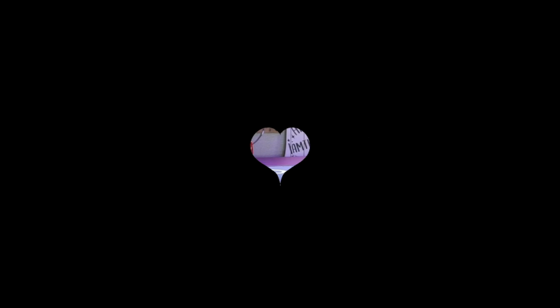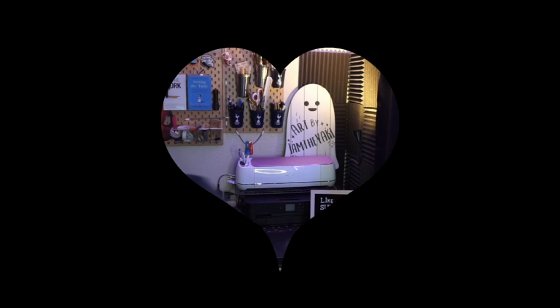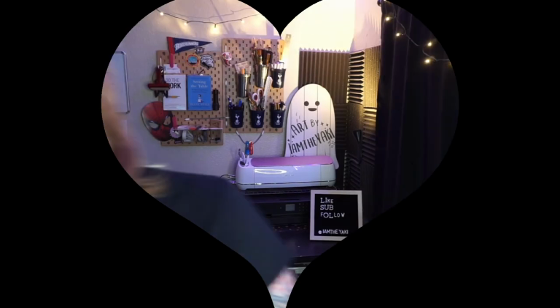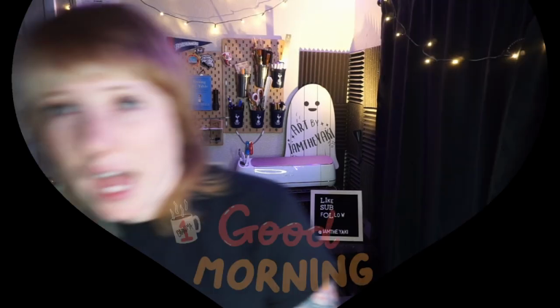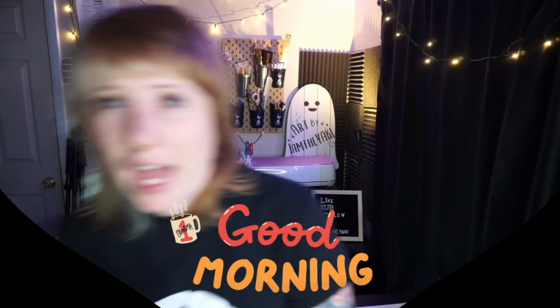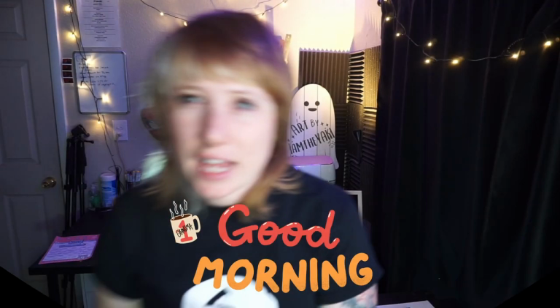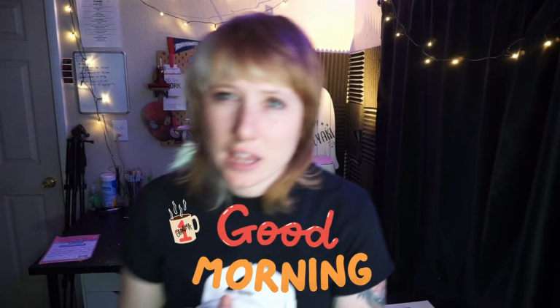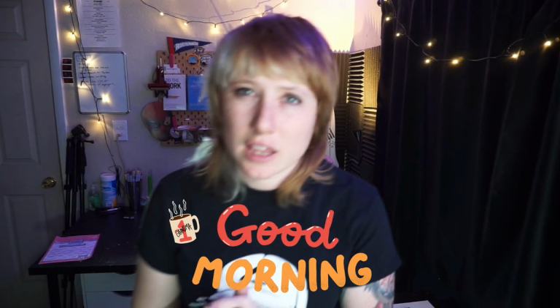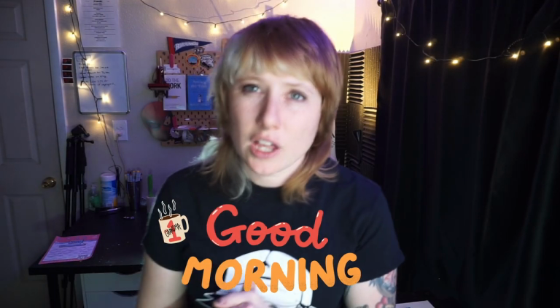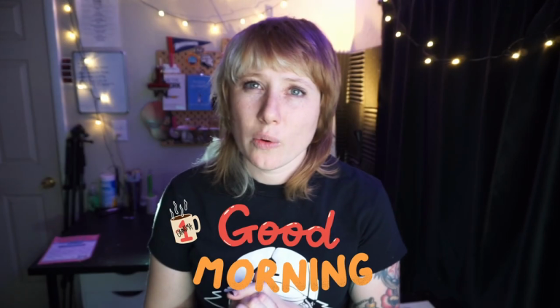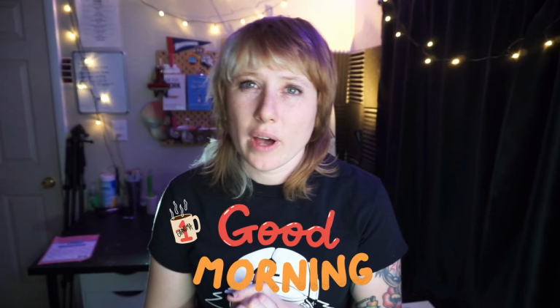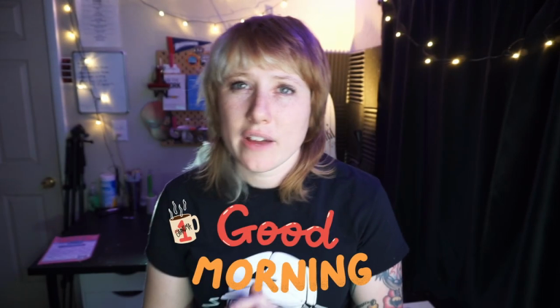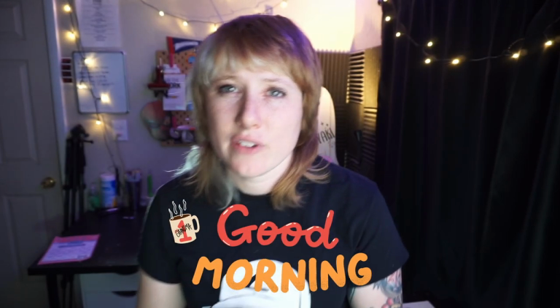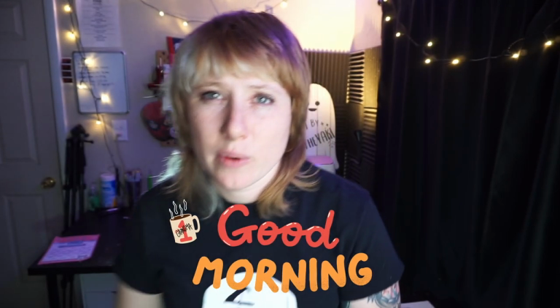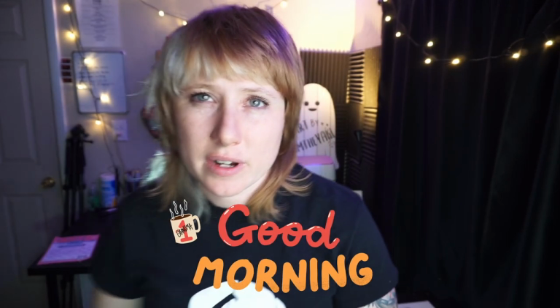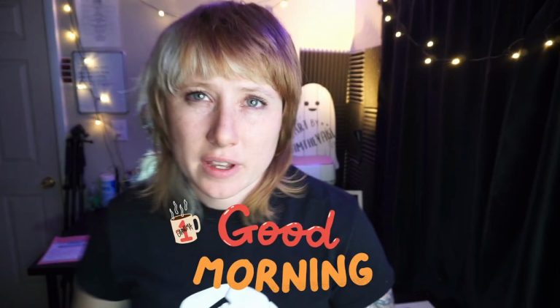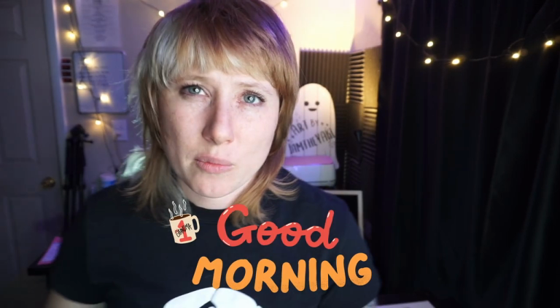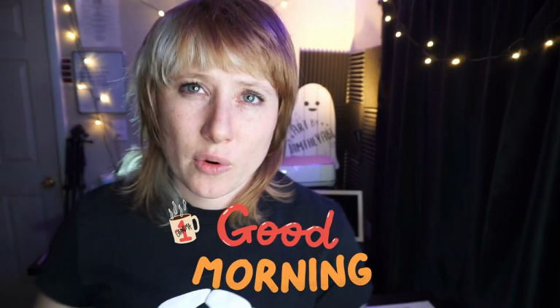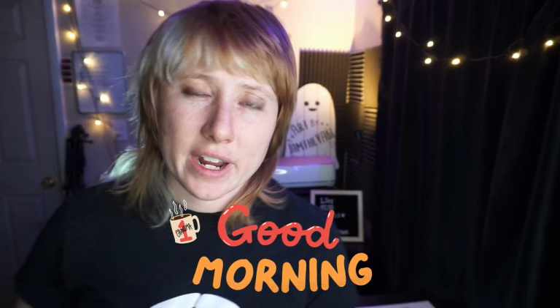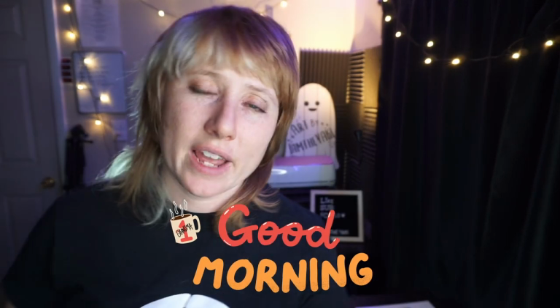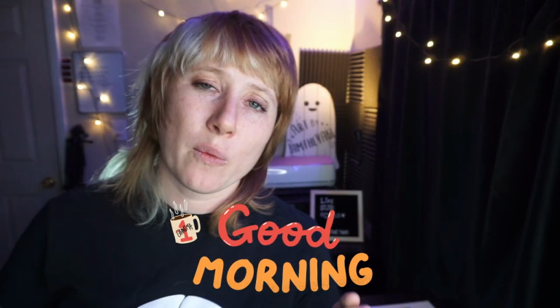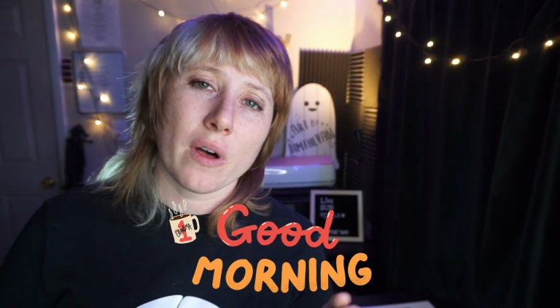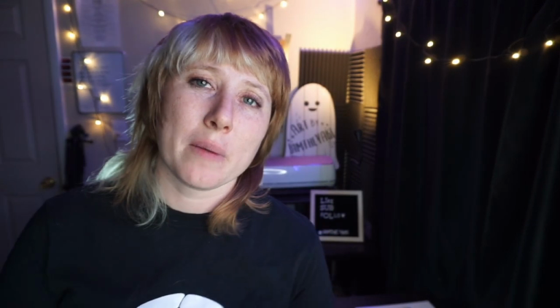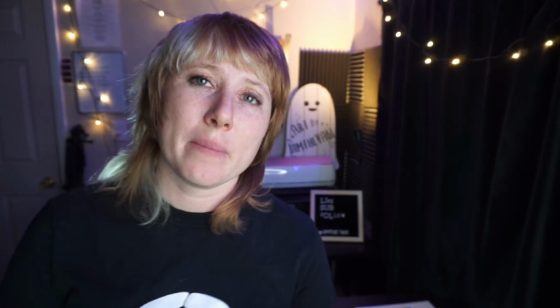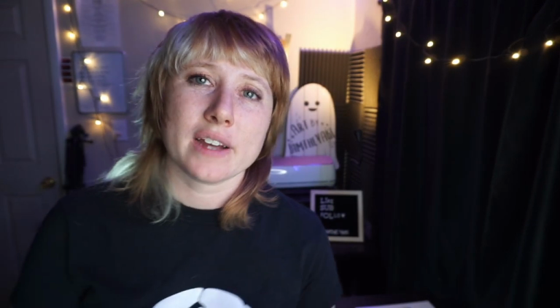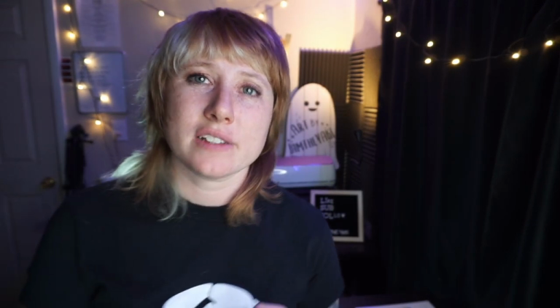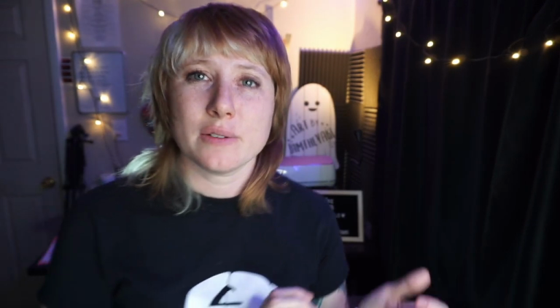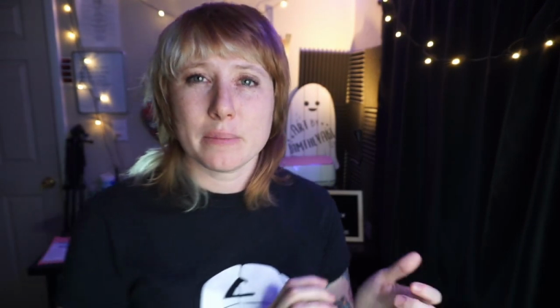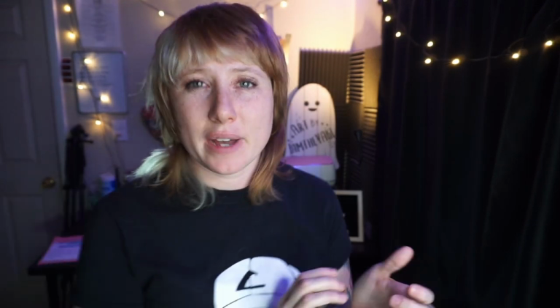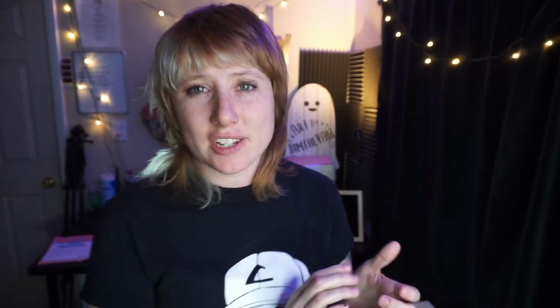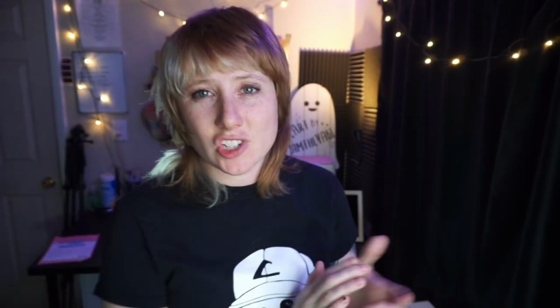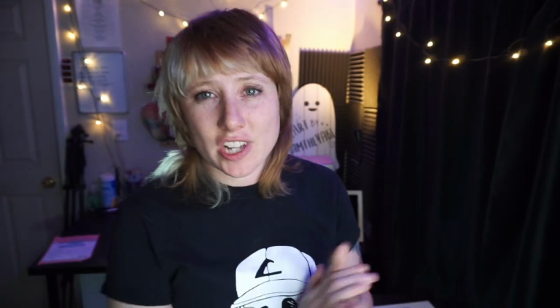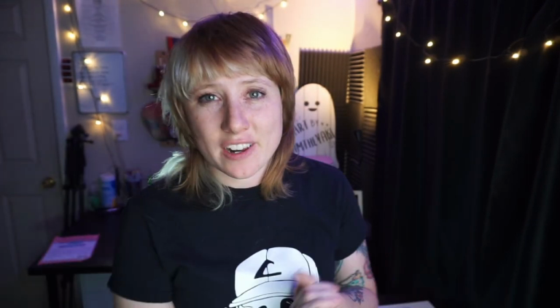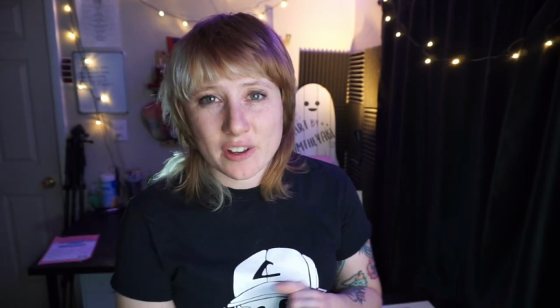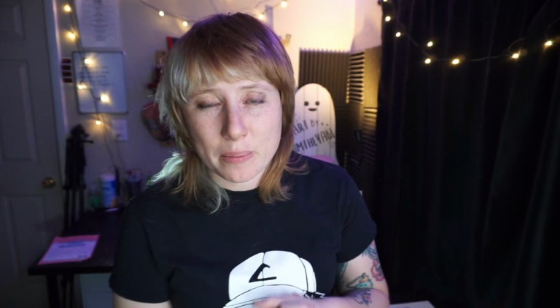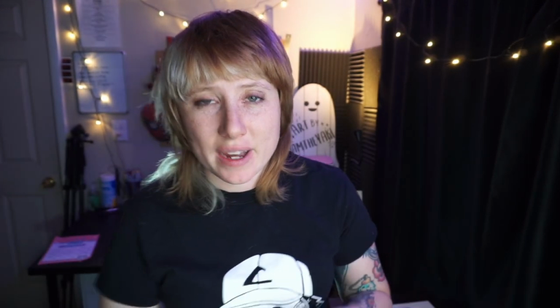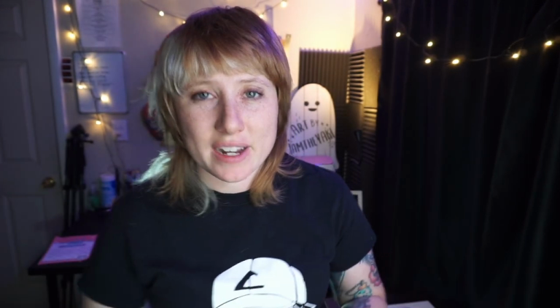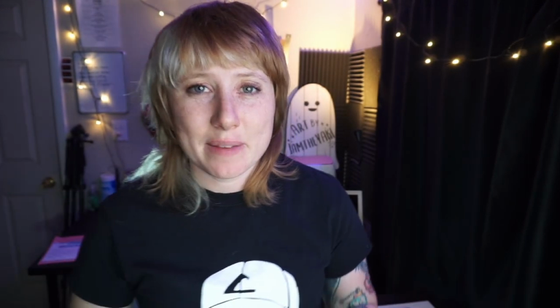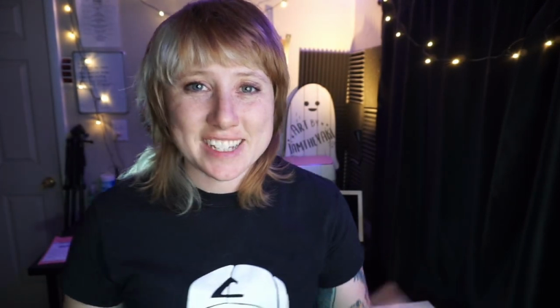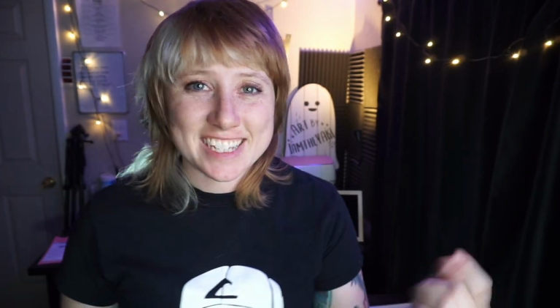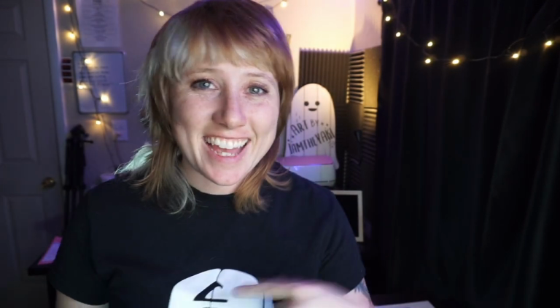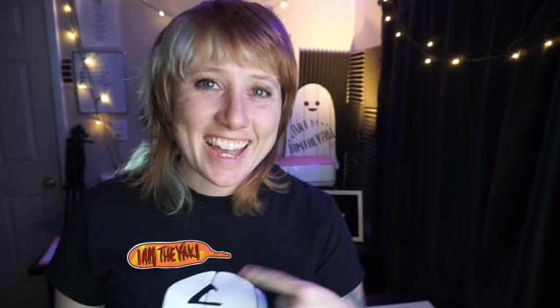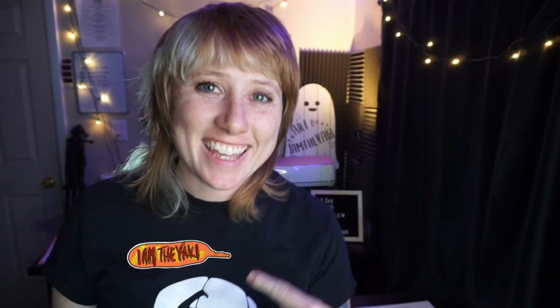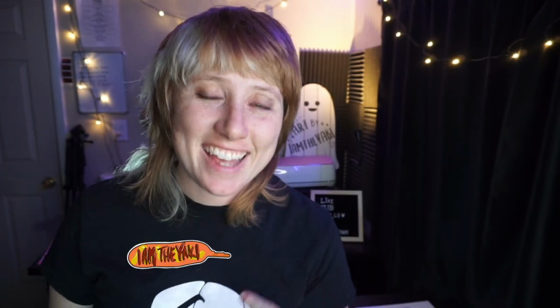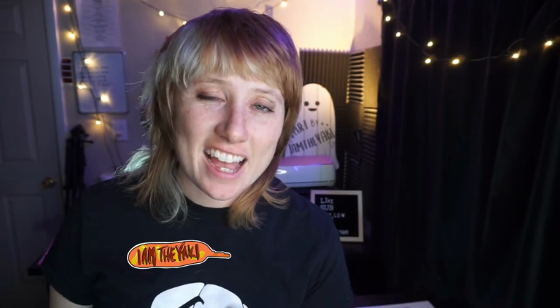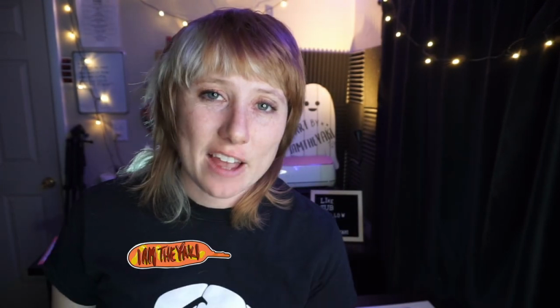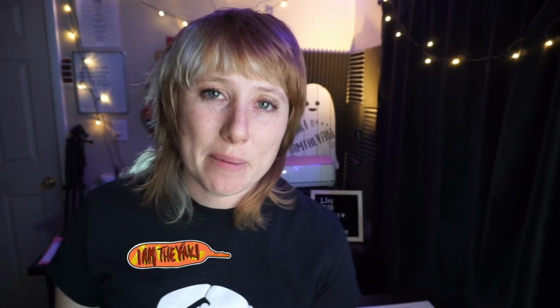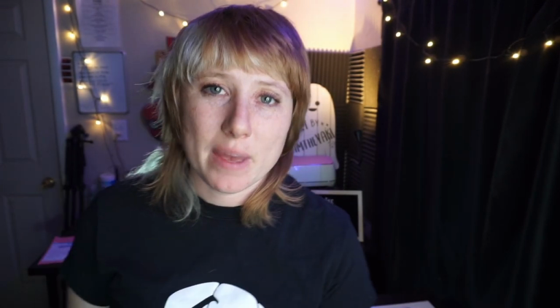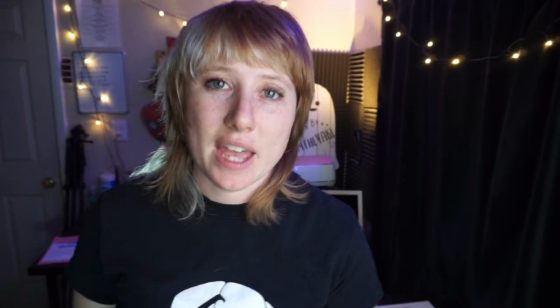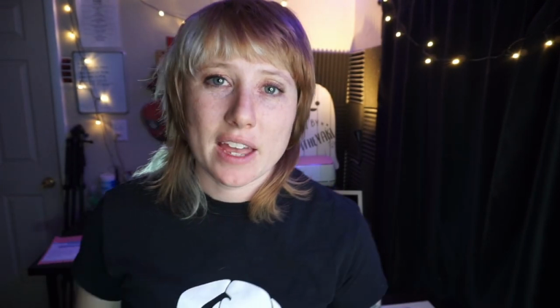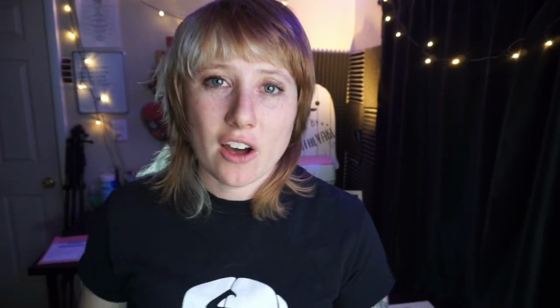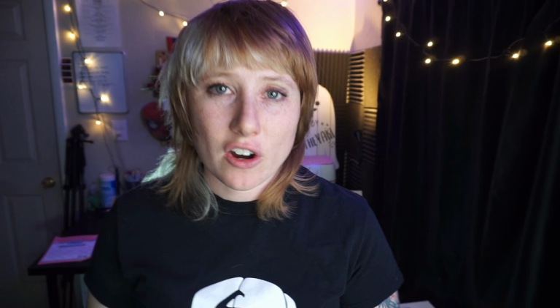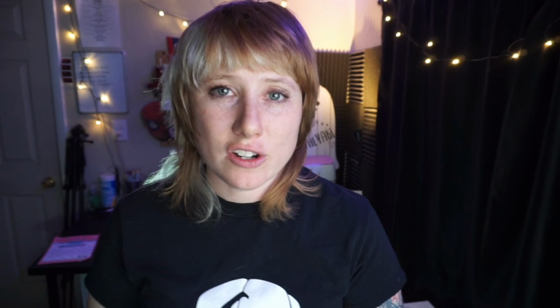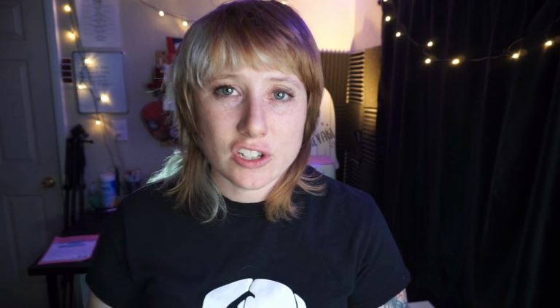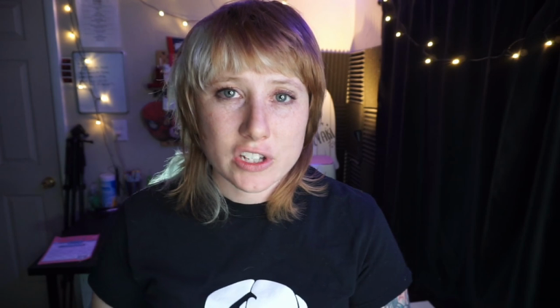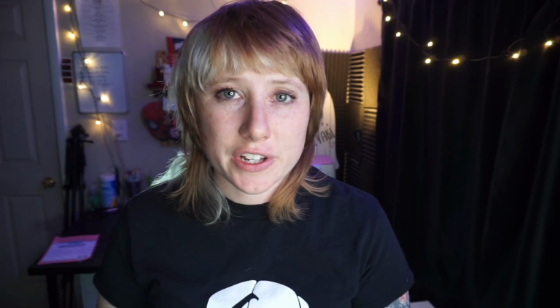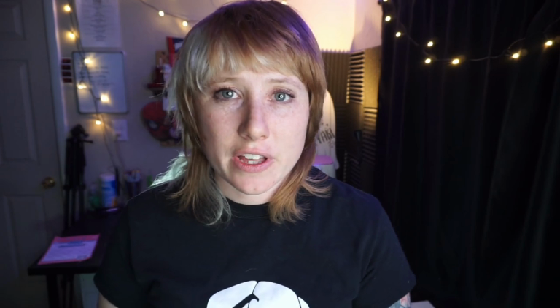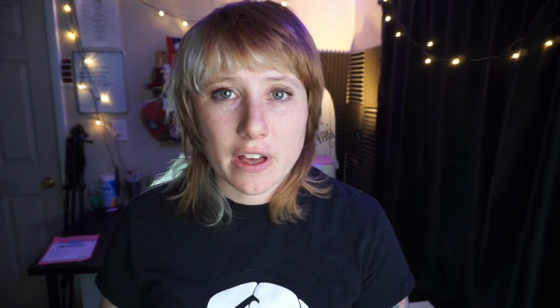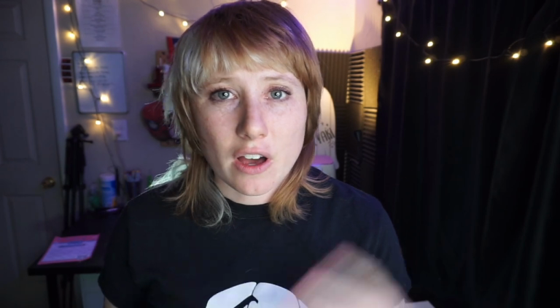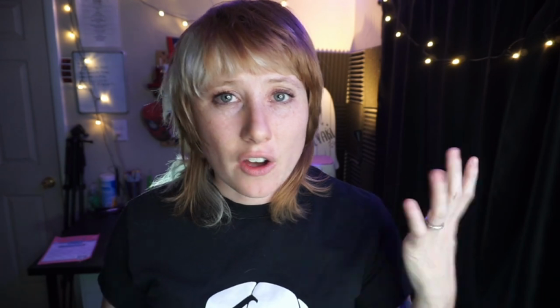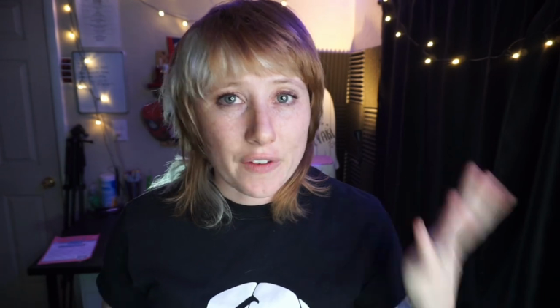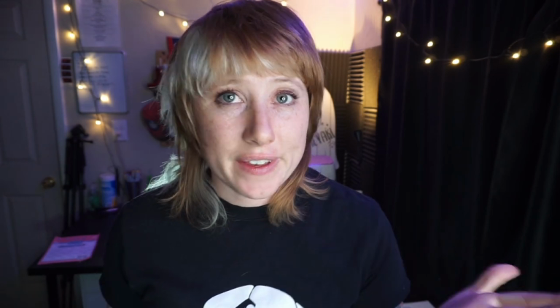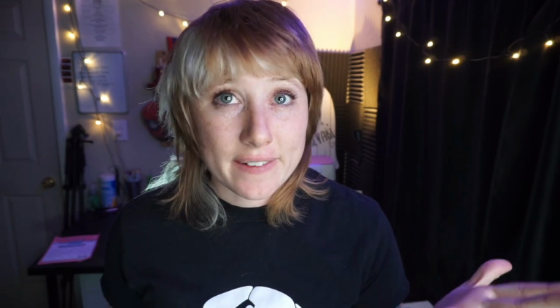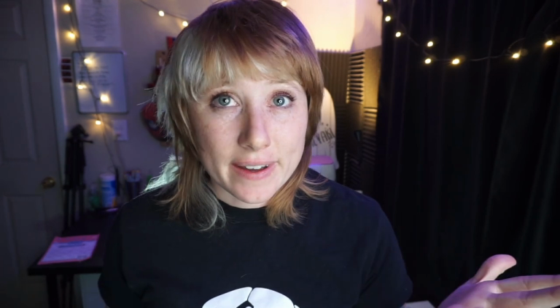Hello everyone, good morning and welcome back to my channel. My name is Yaki, I make art on the internet.